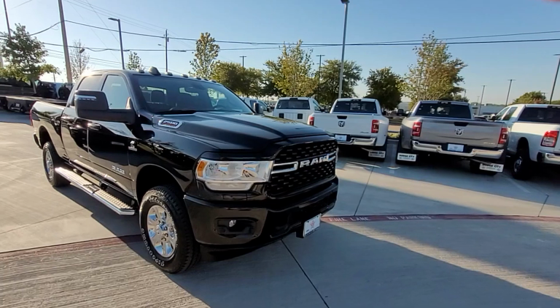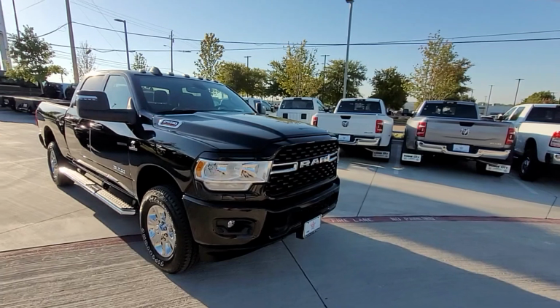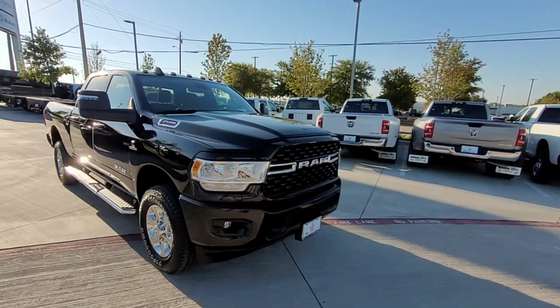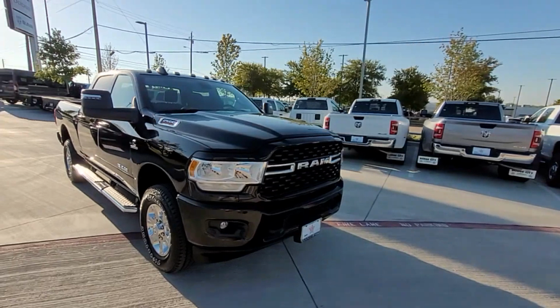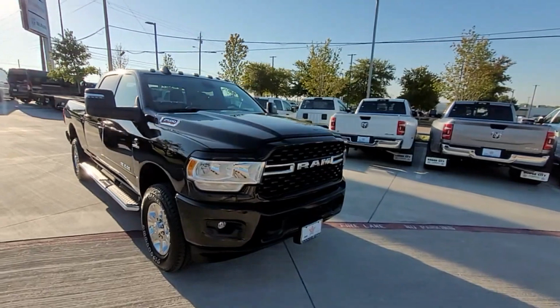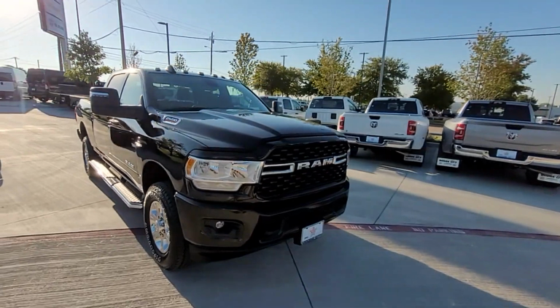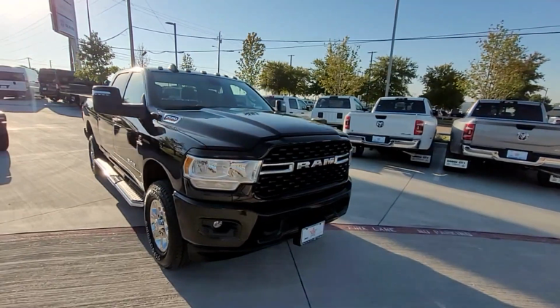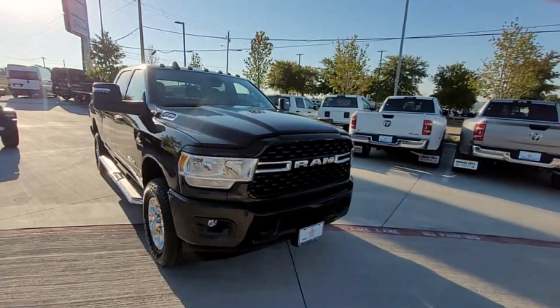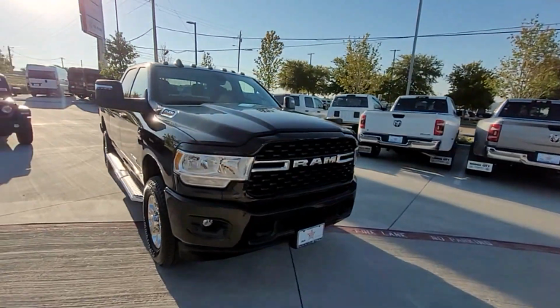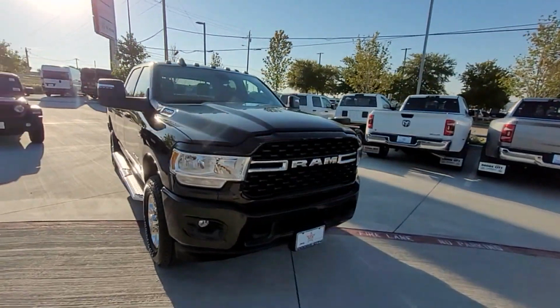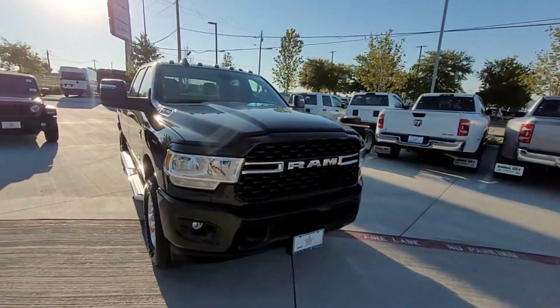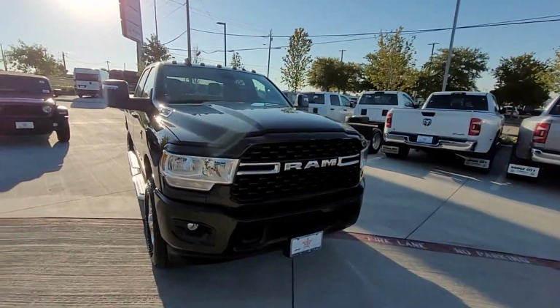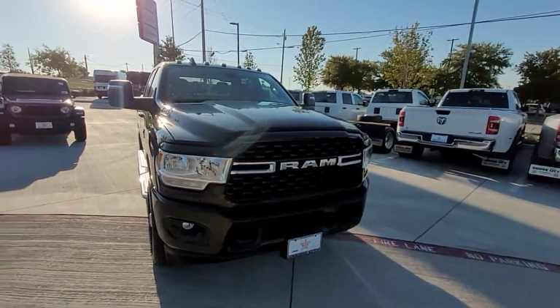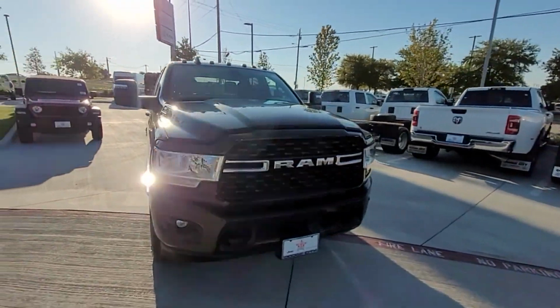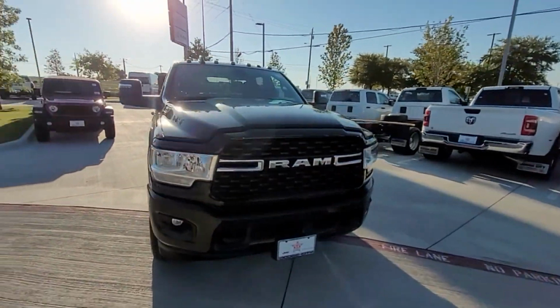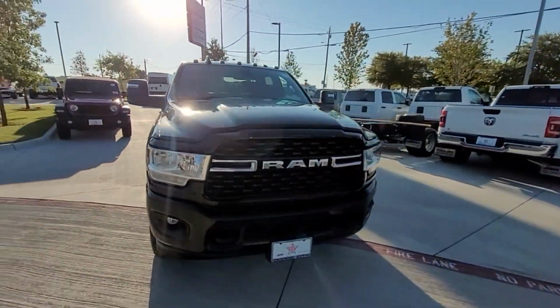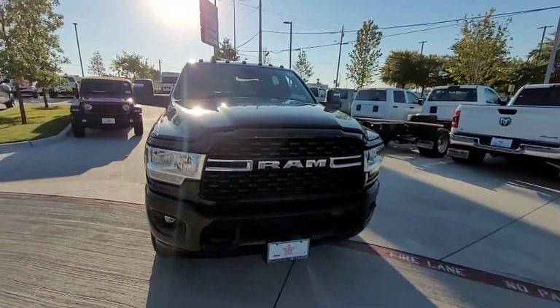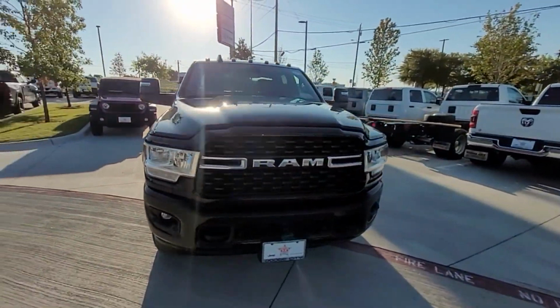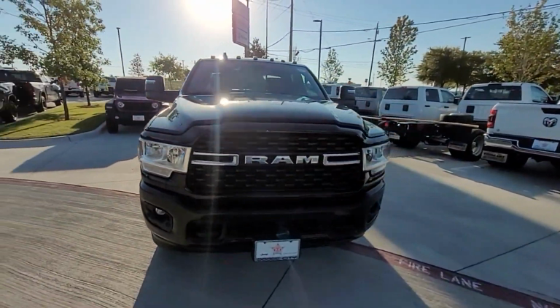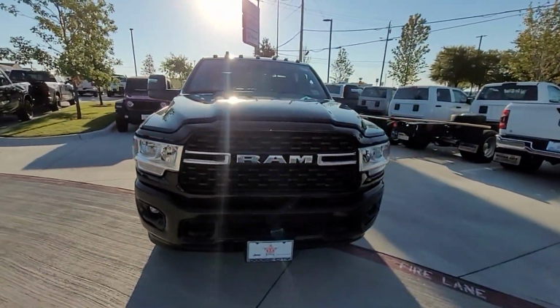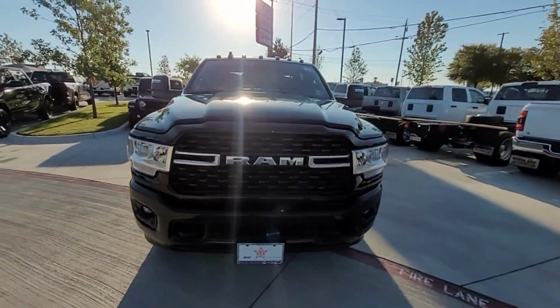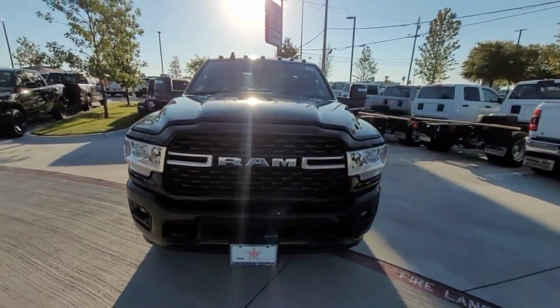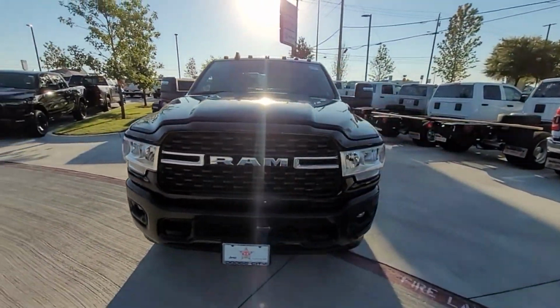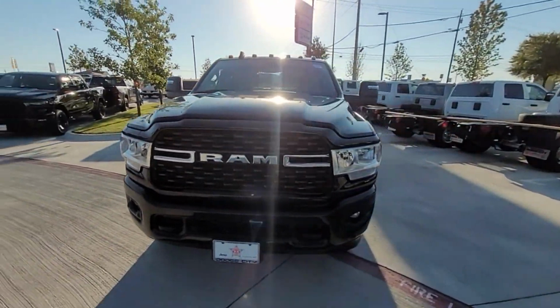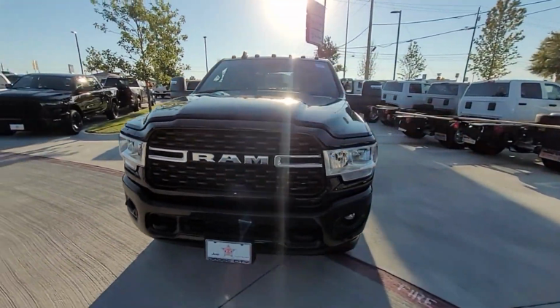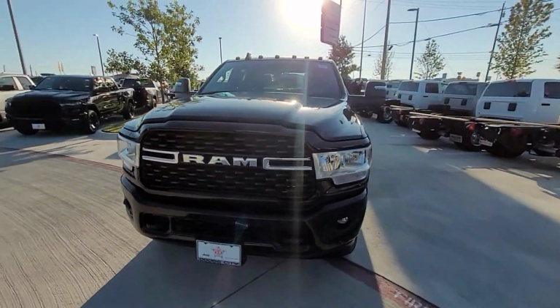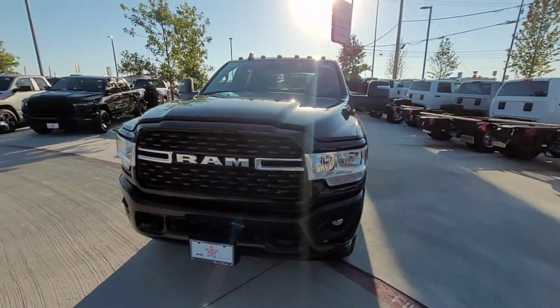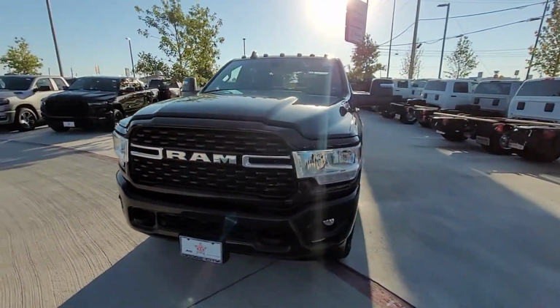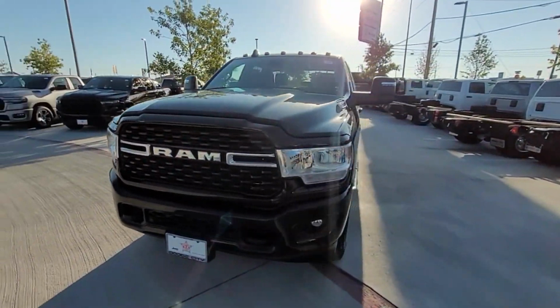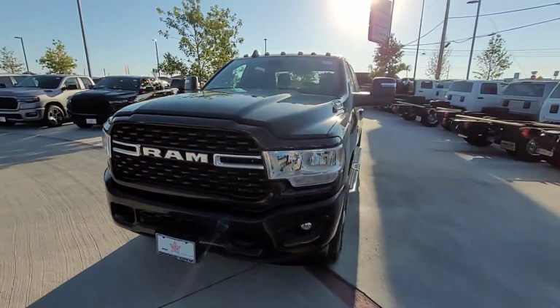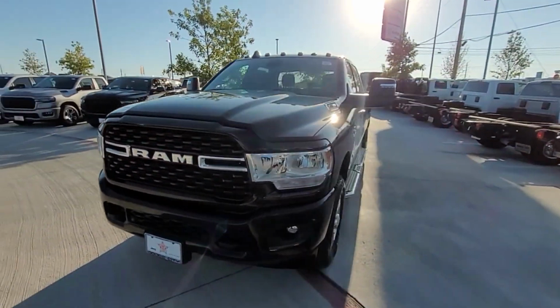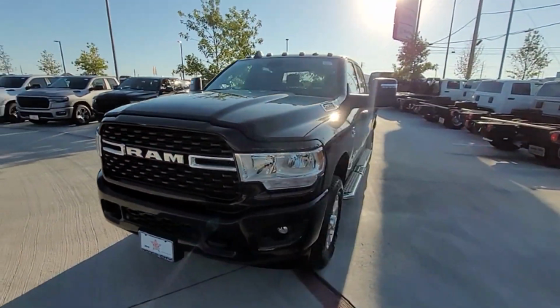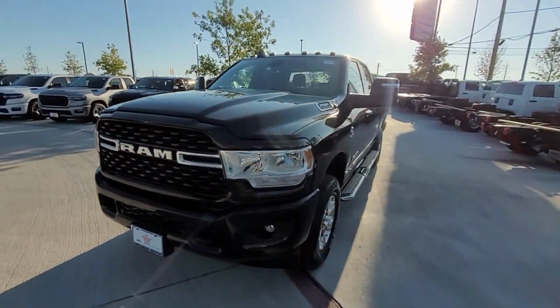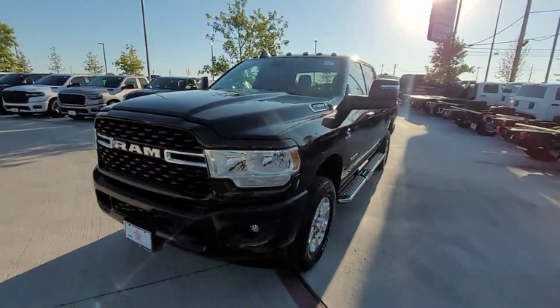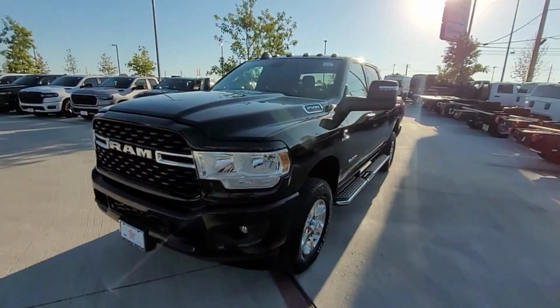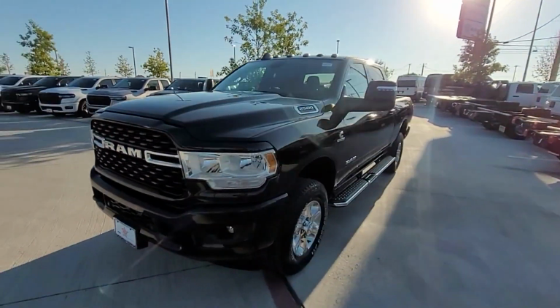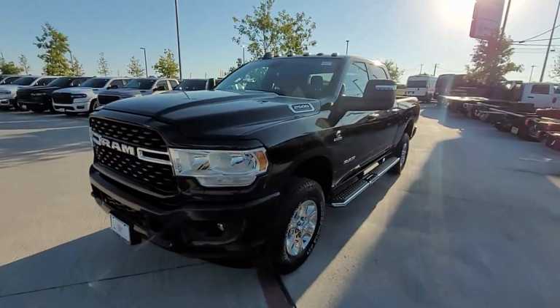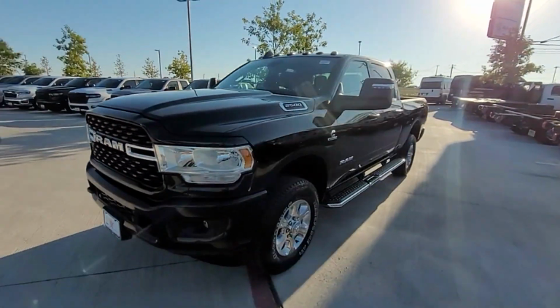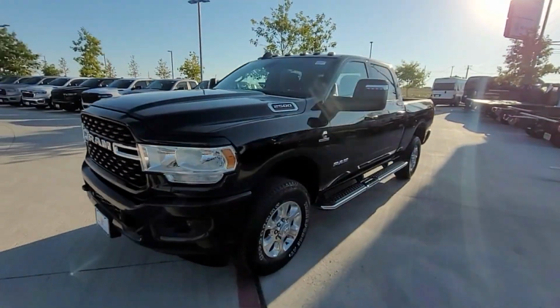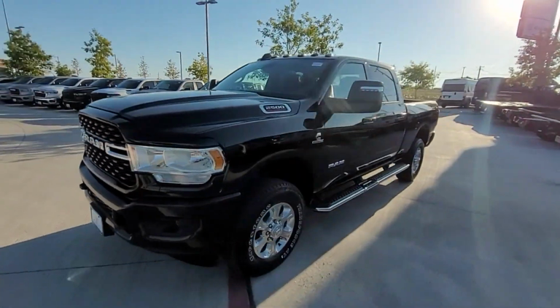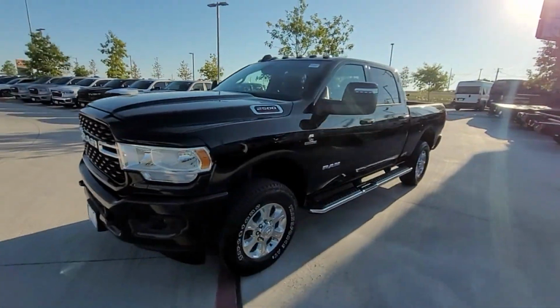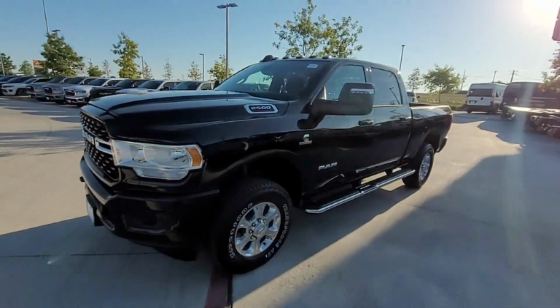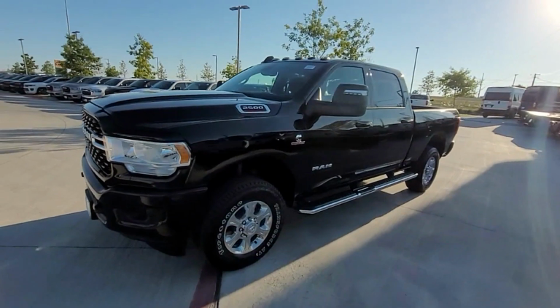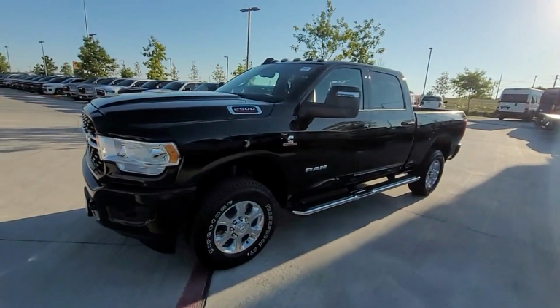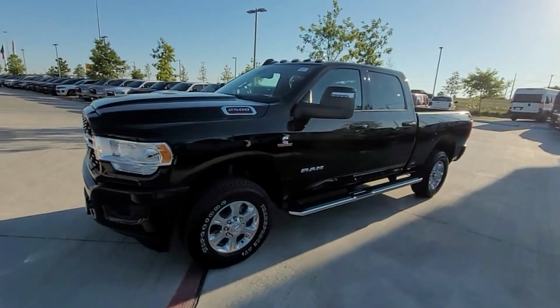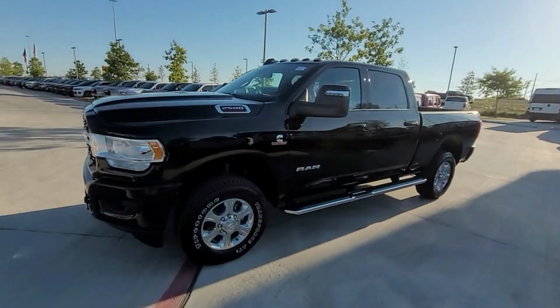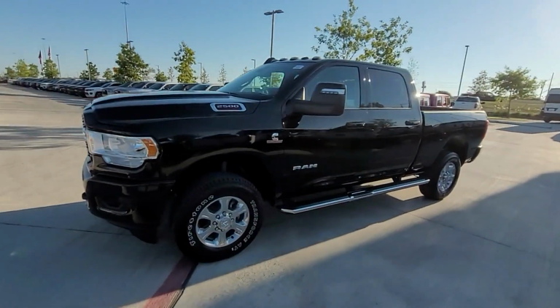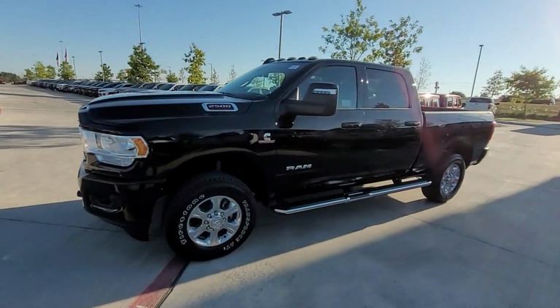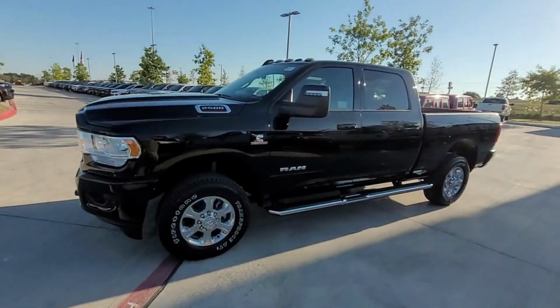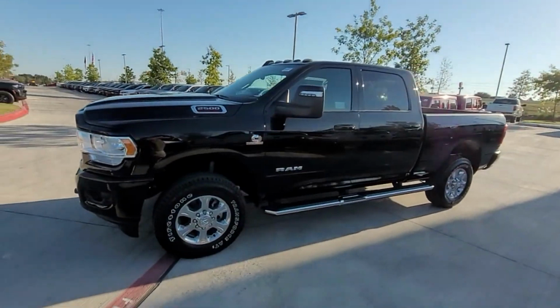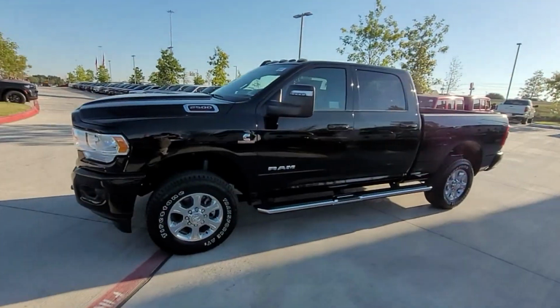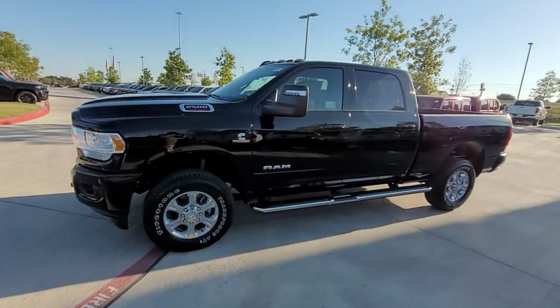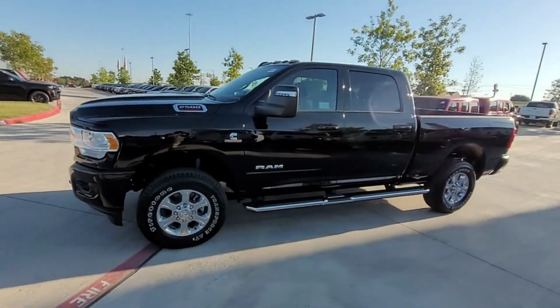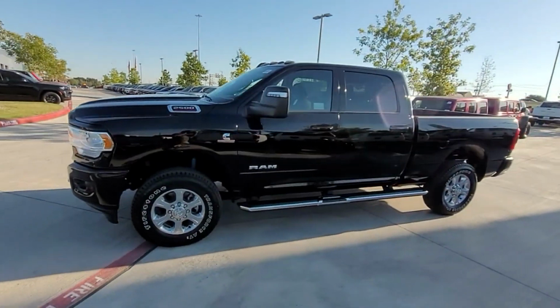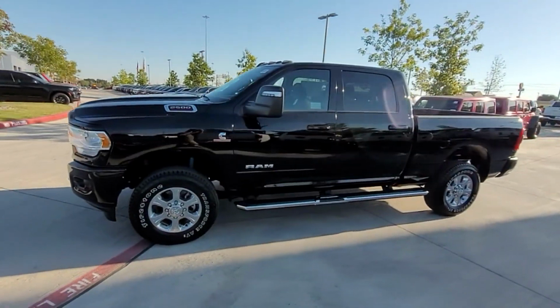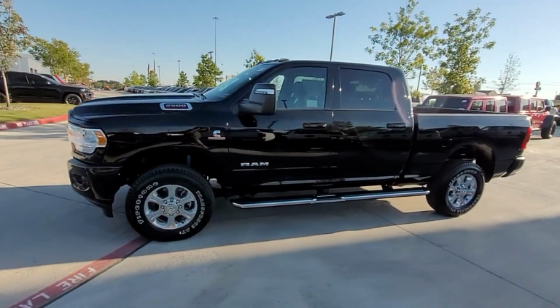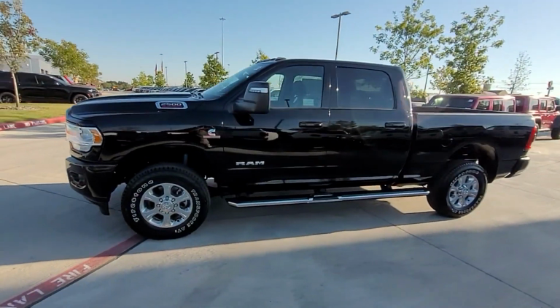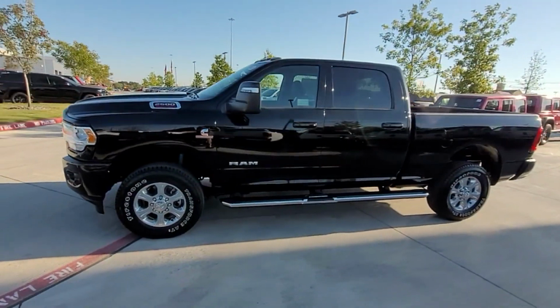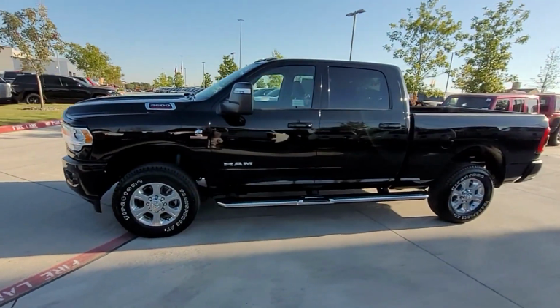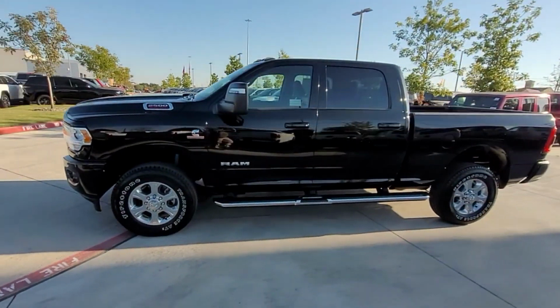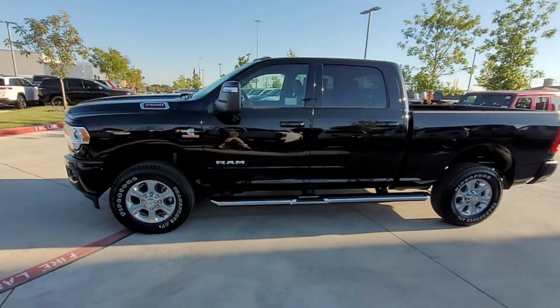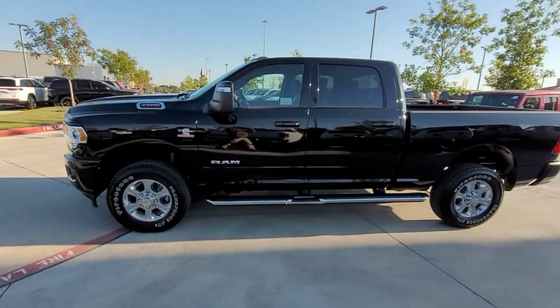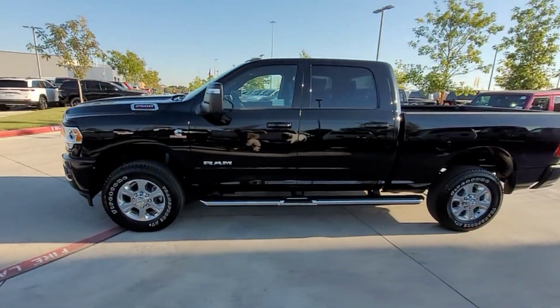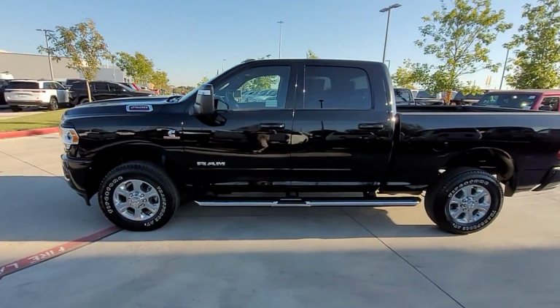2024 Ram 2500. This pickup truck offers two full rows of seating for premium comfort.